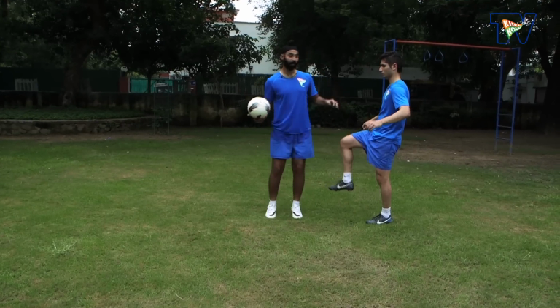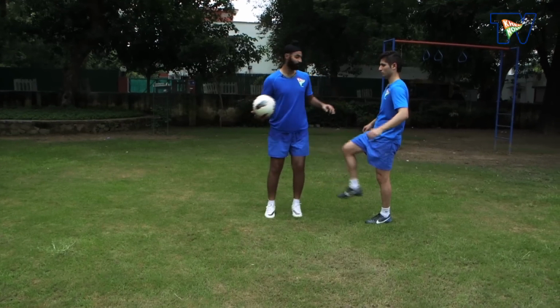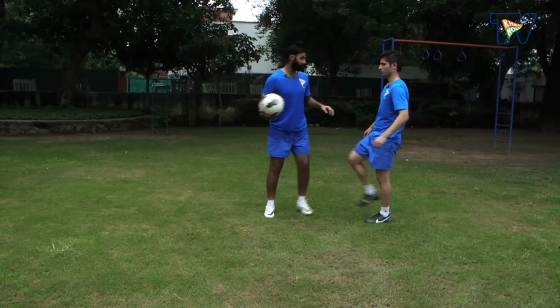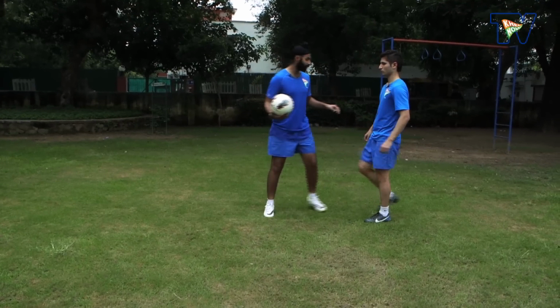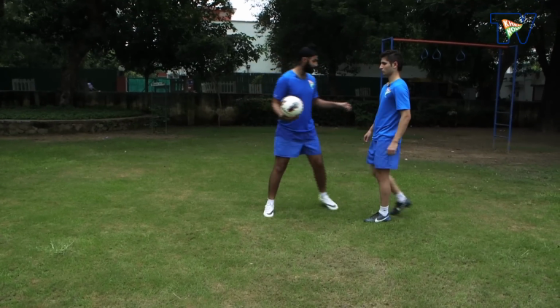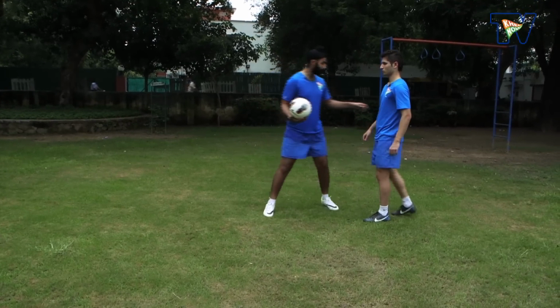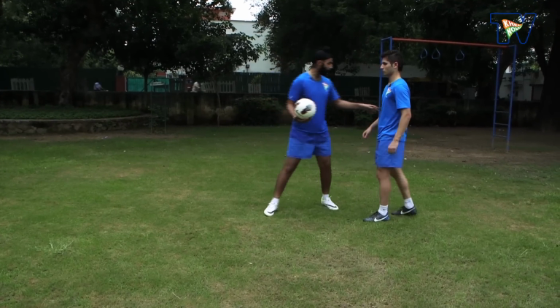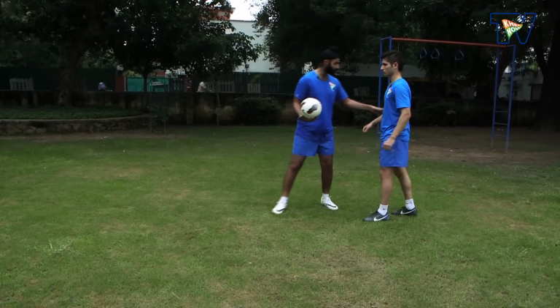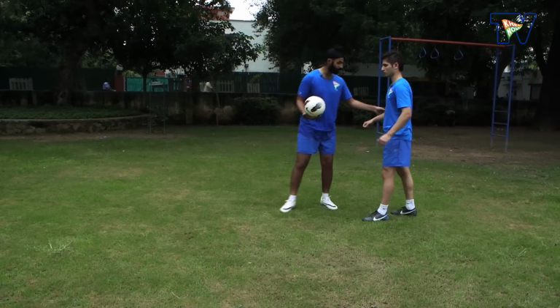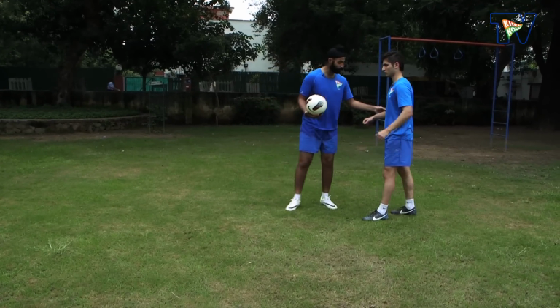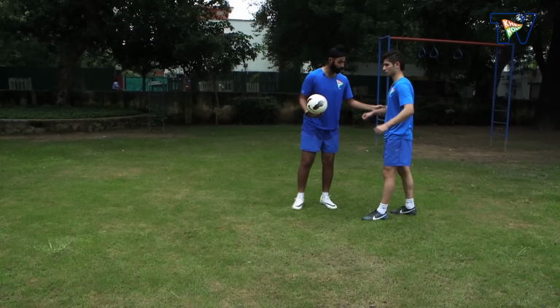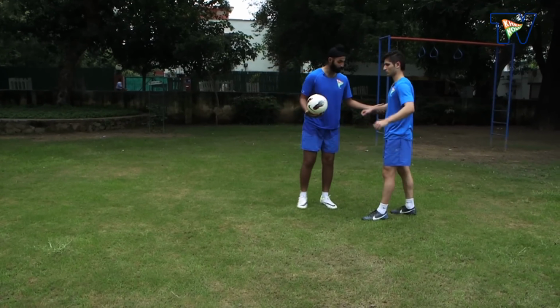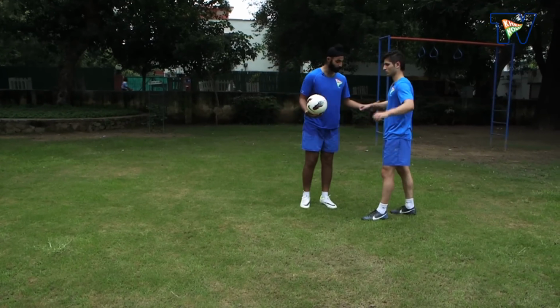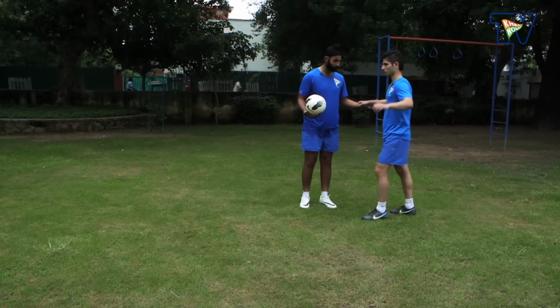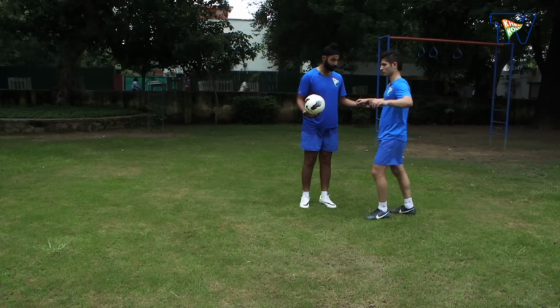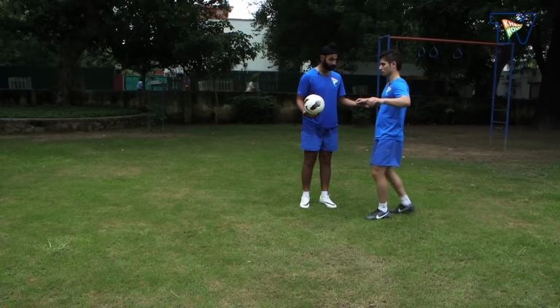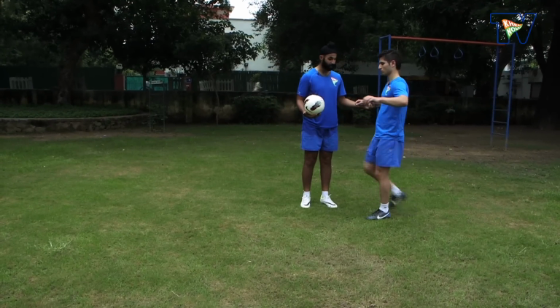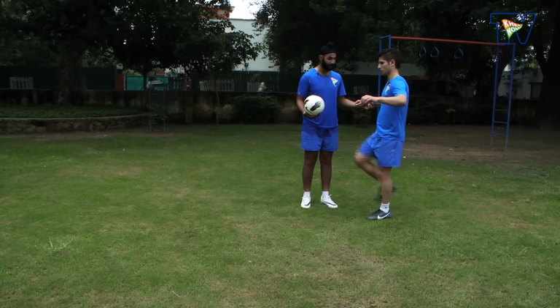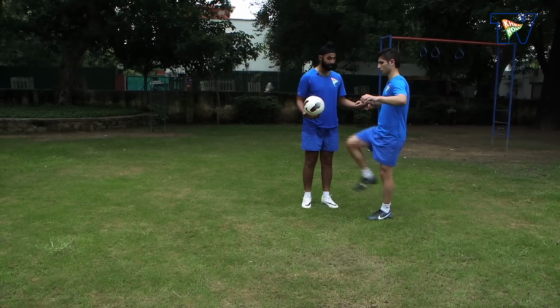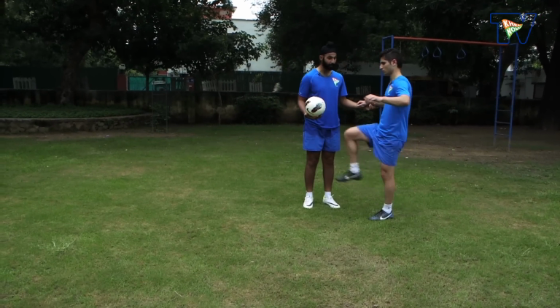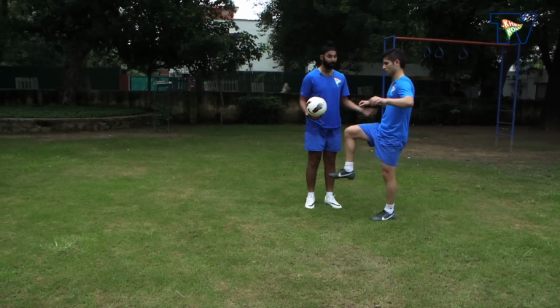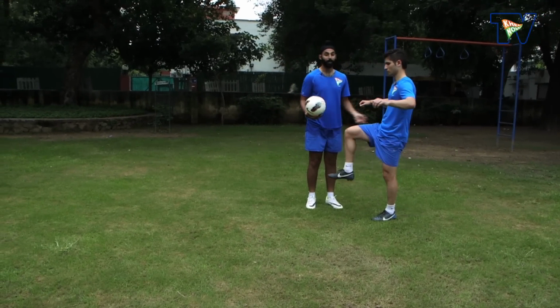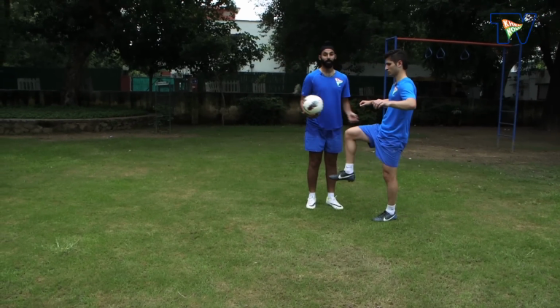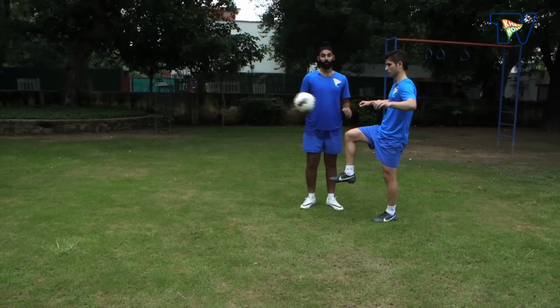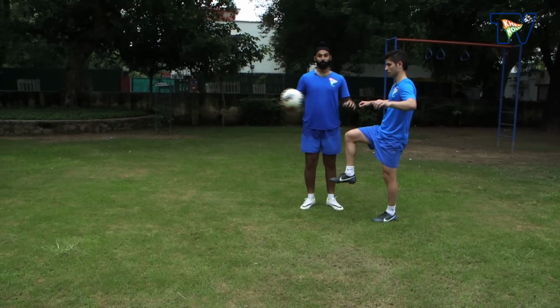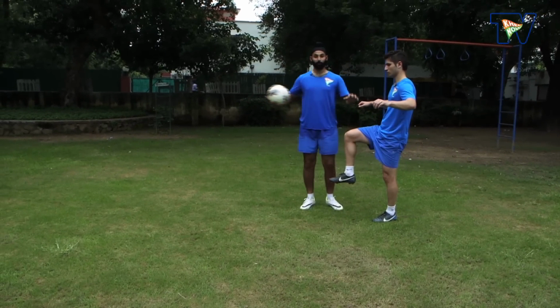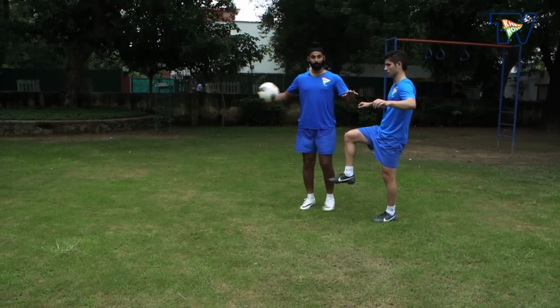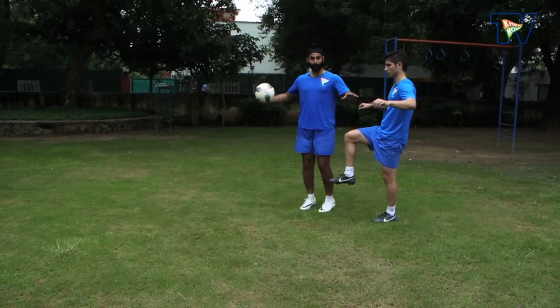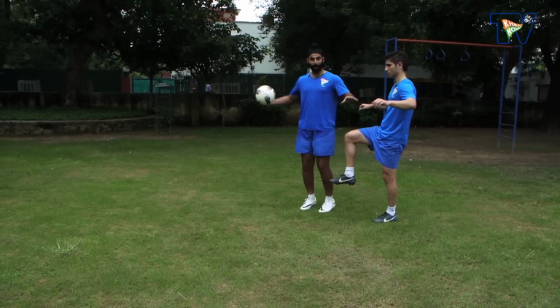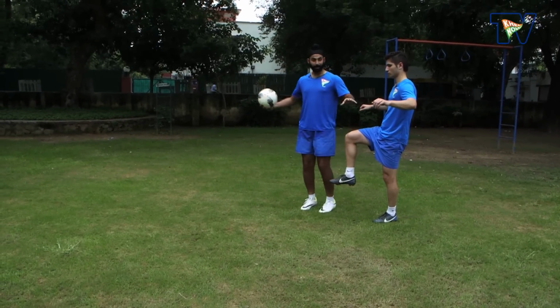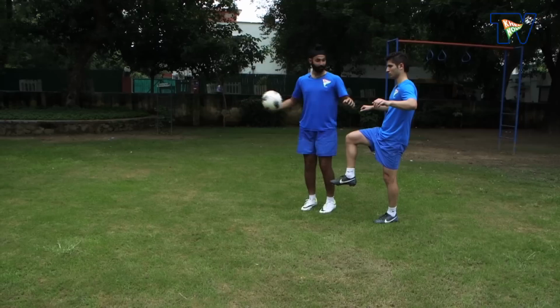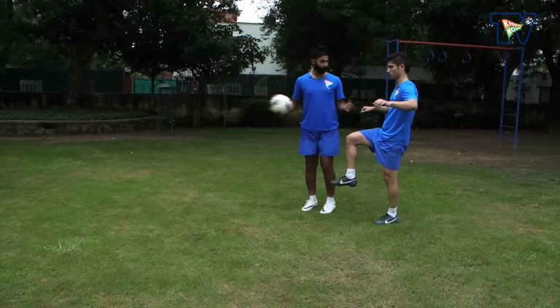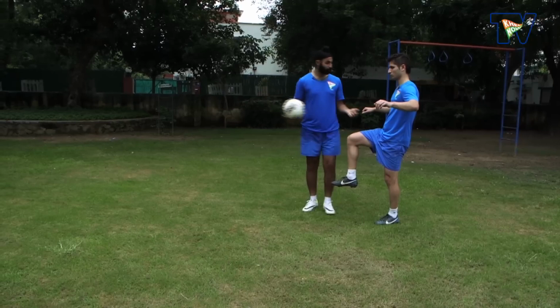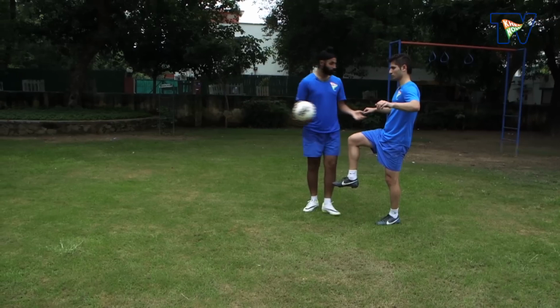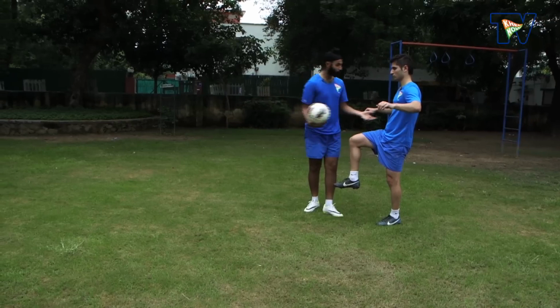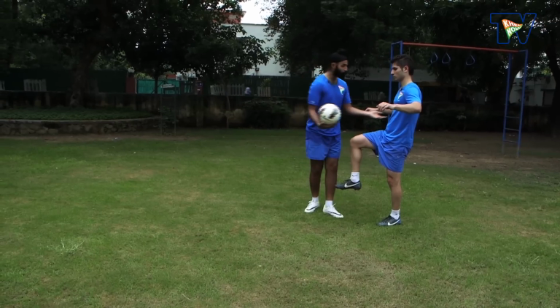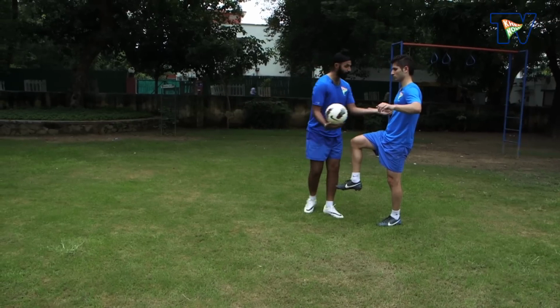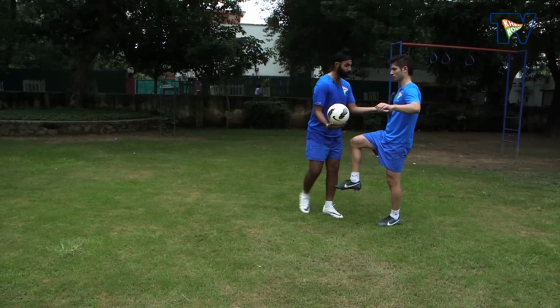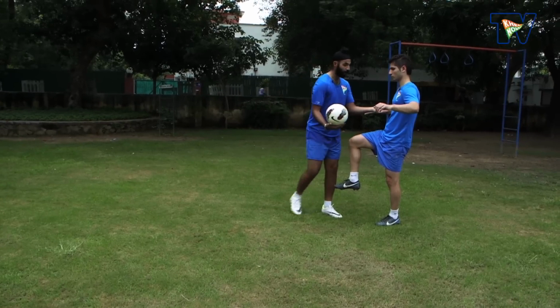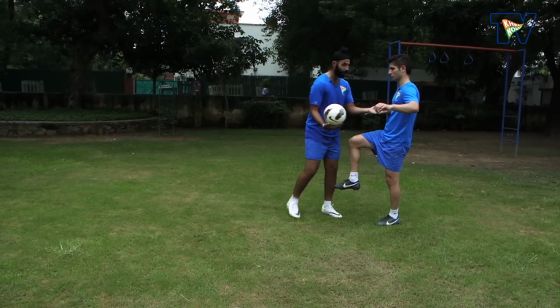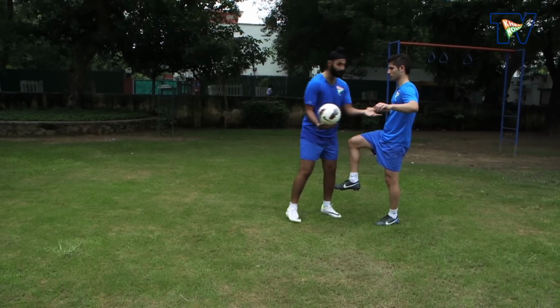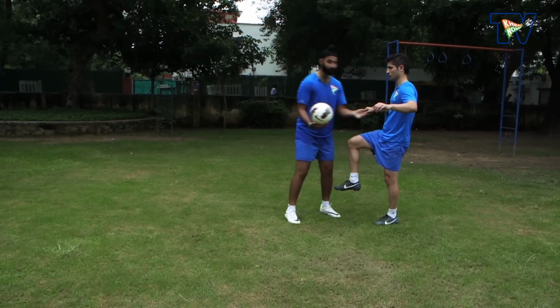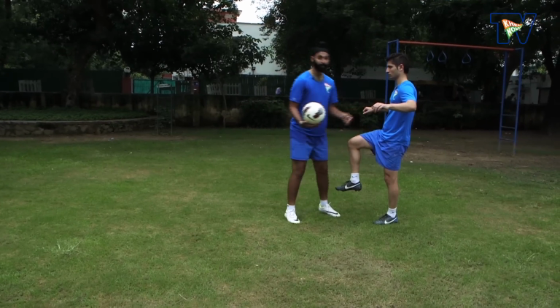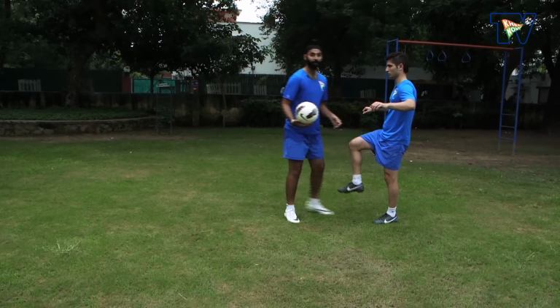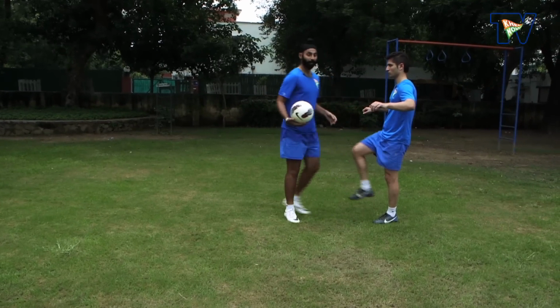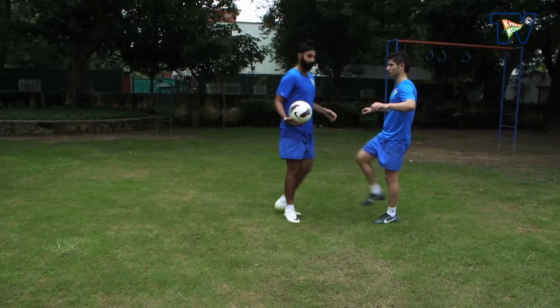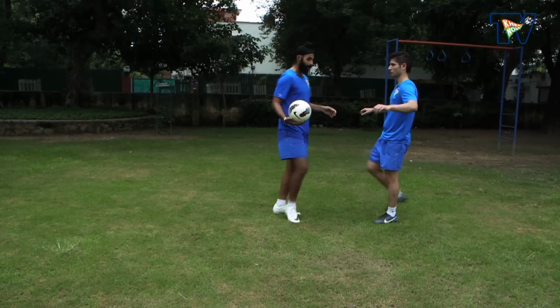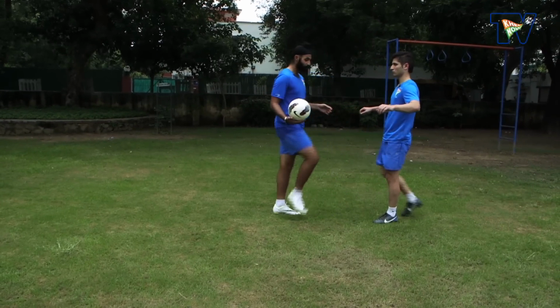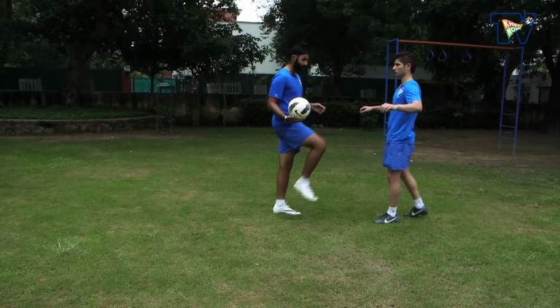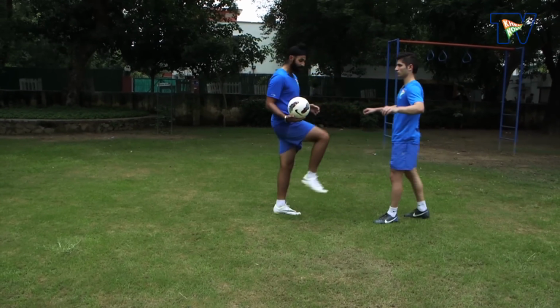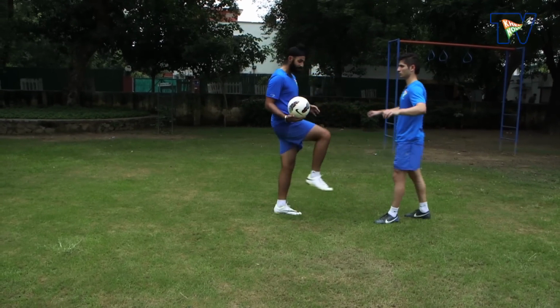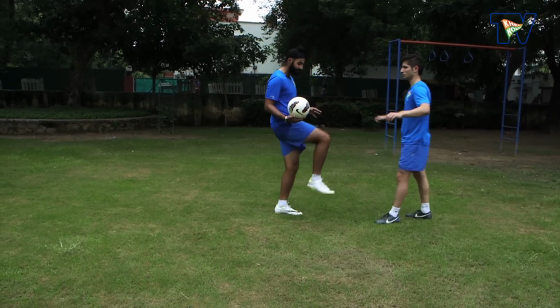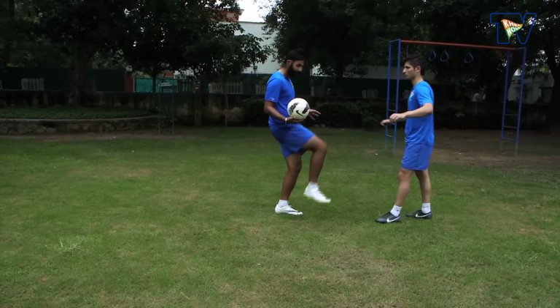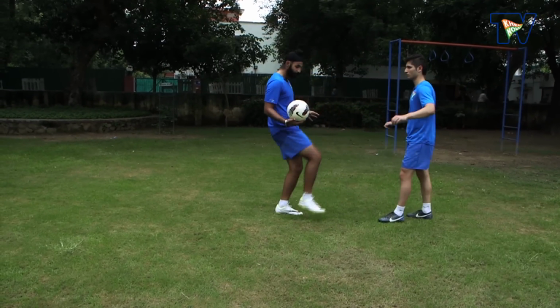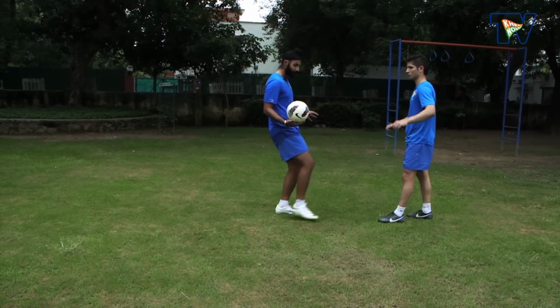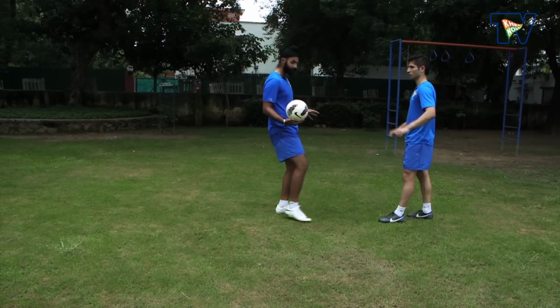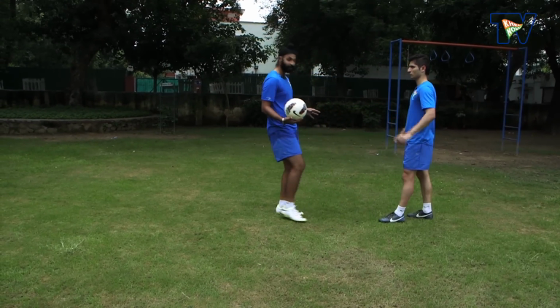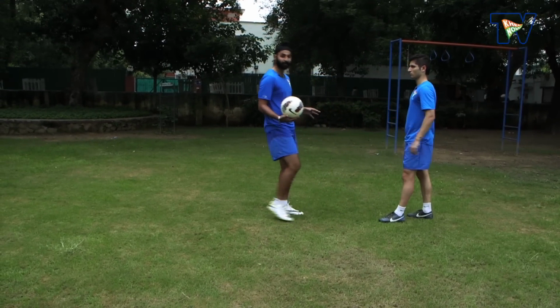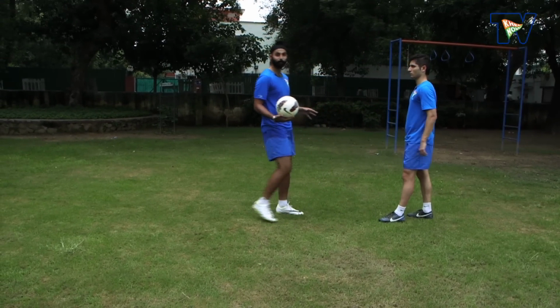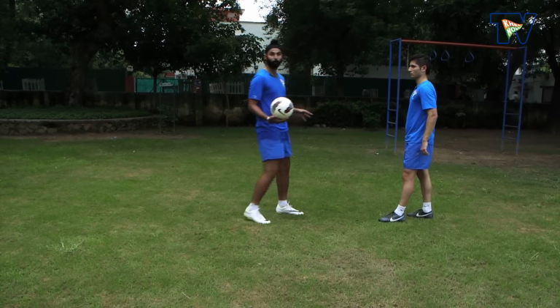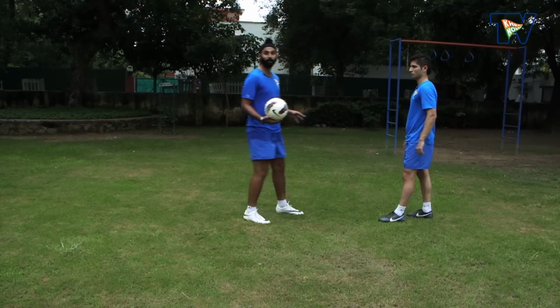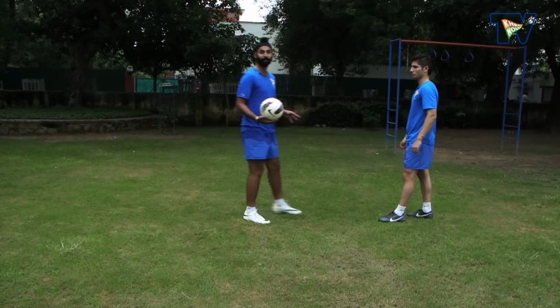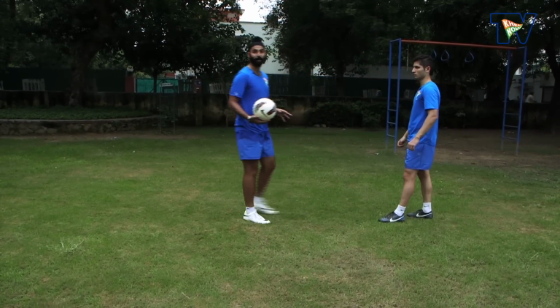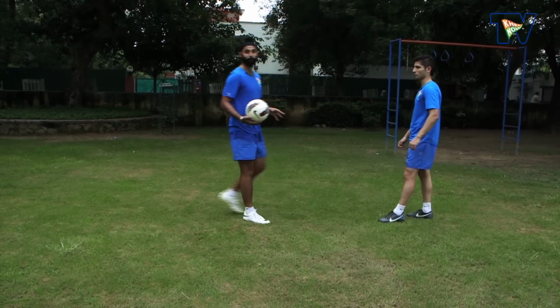So it's important: when you bring your thigh up, for the balance, you open your arms, and you can easily bring the ball down.